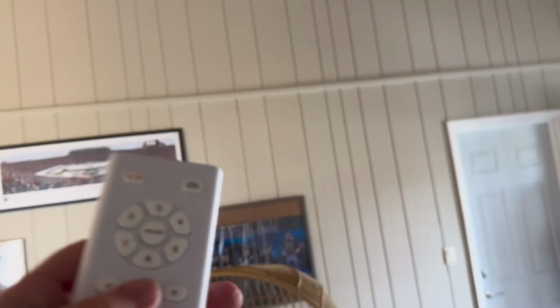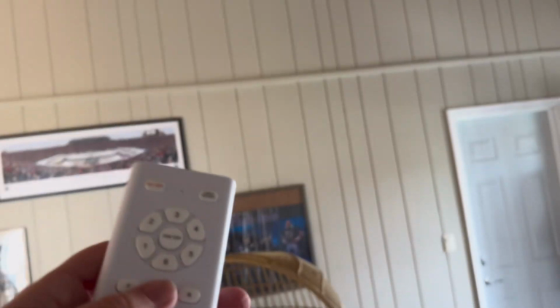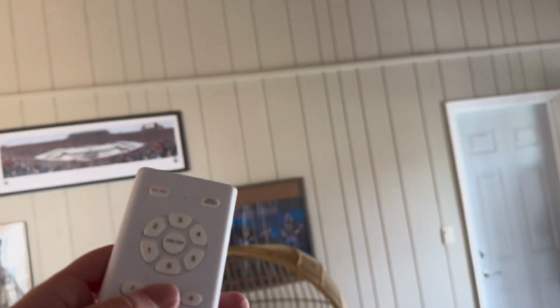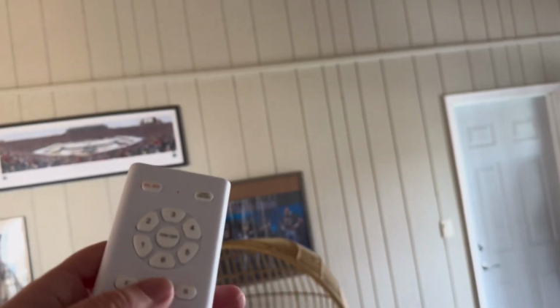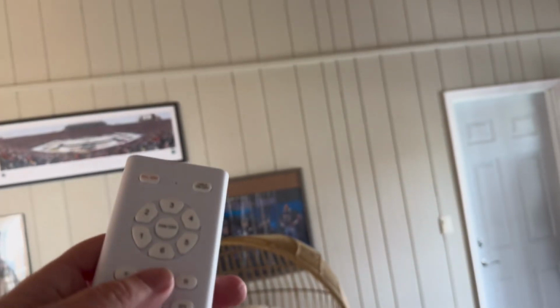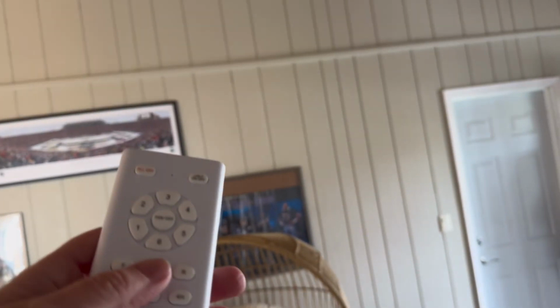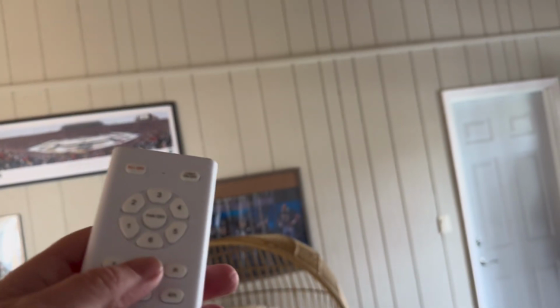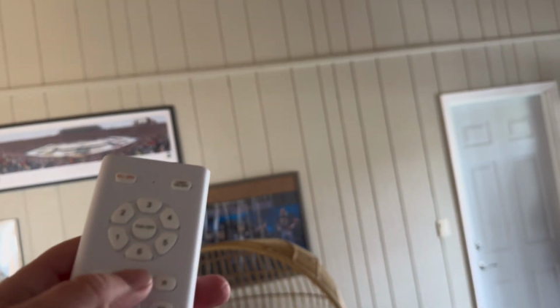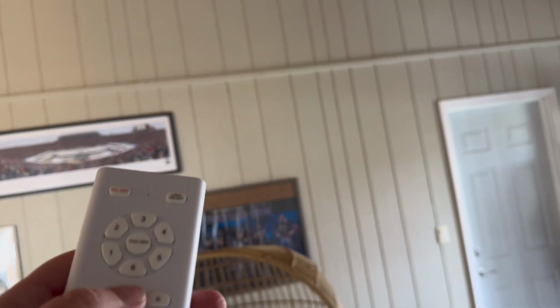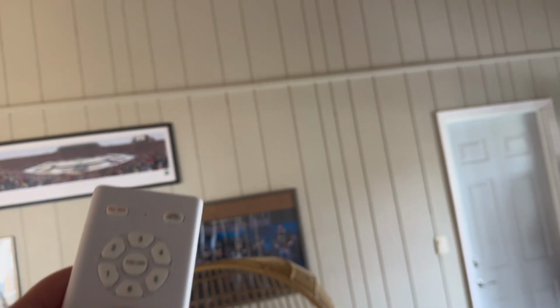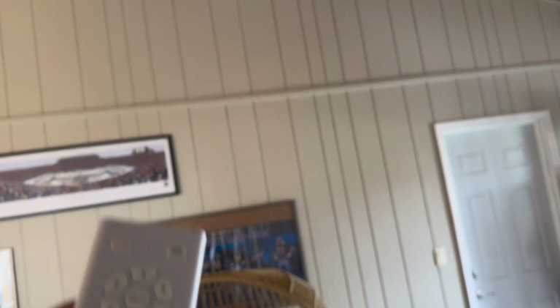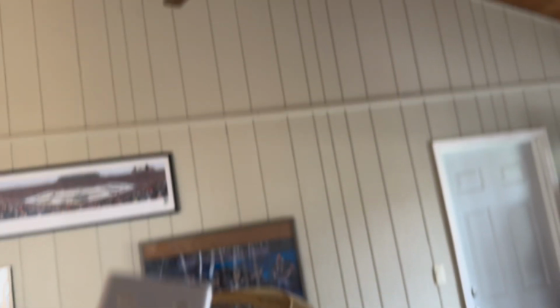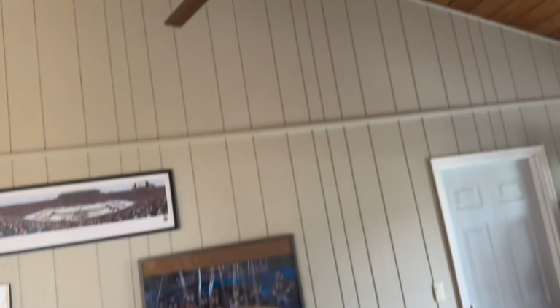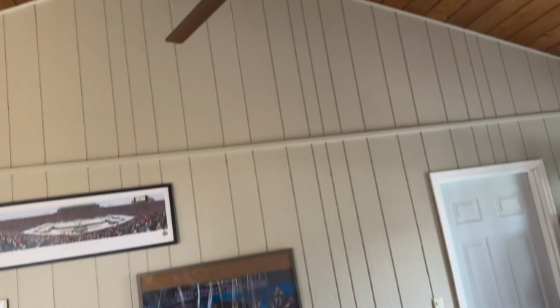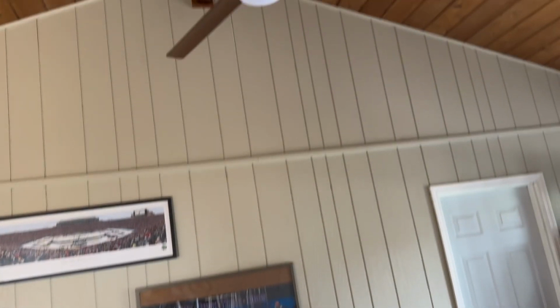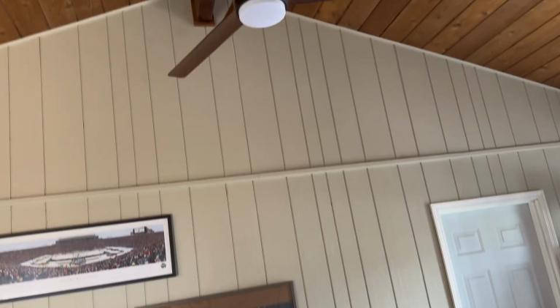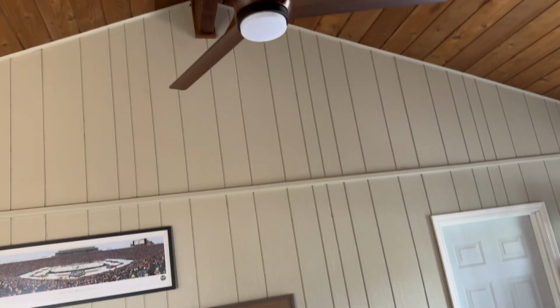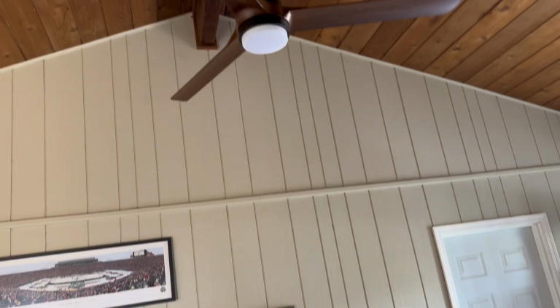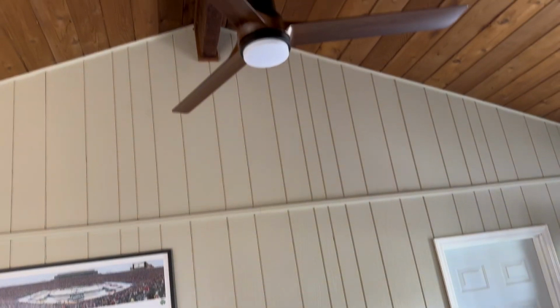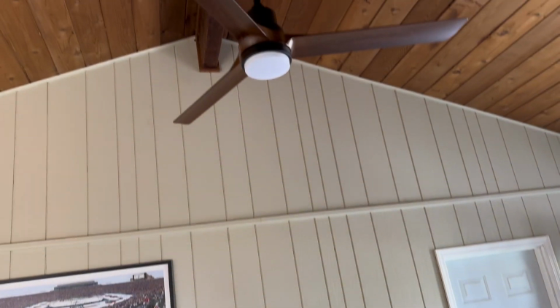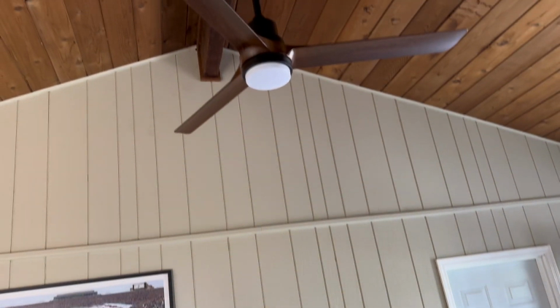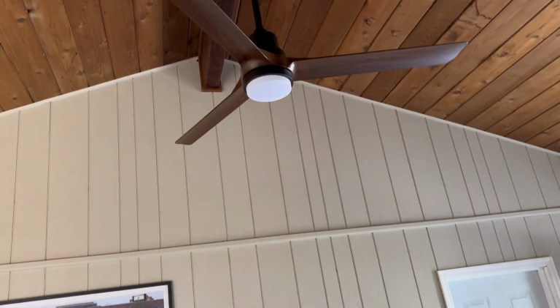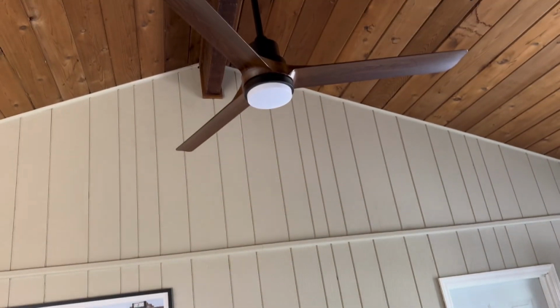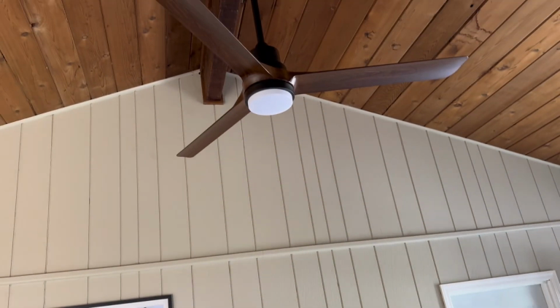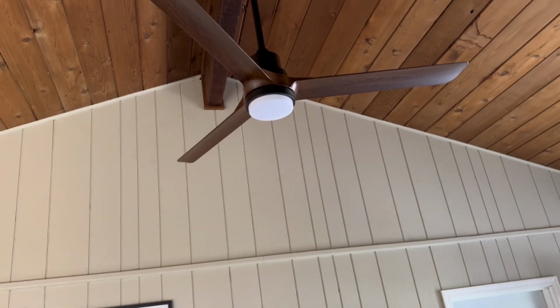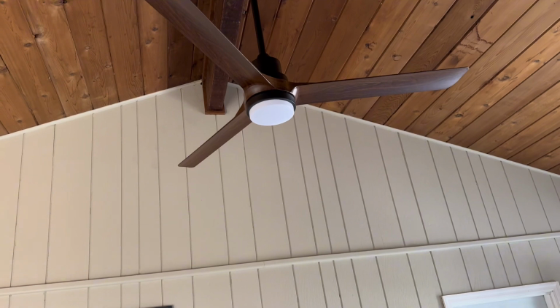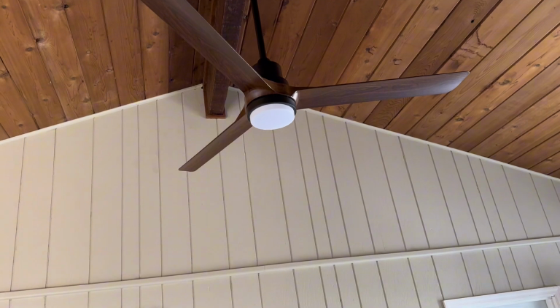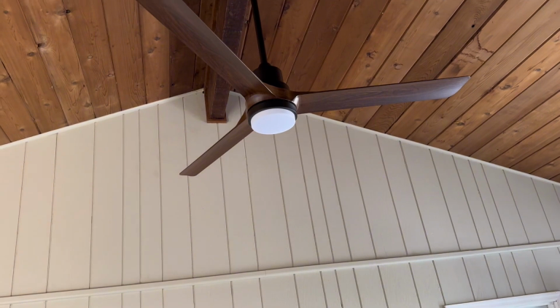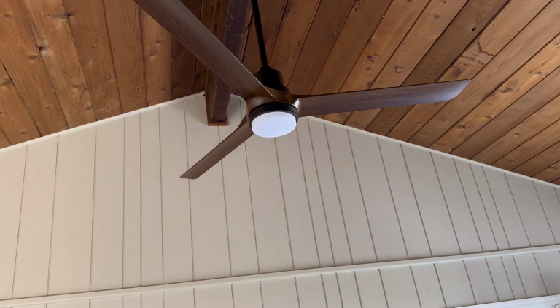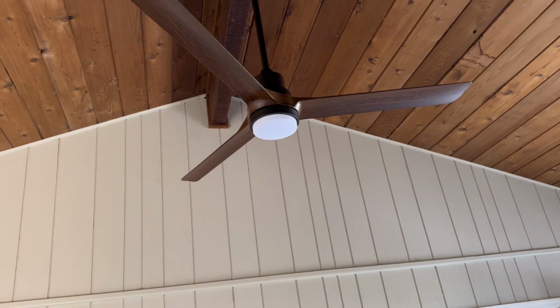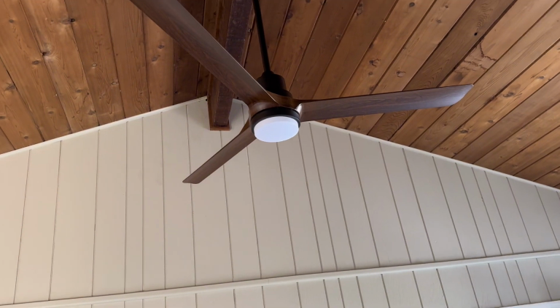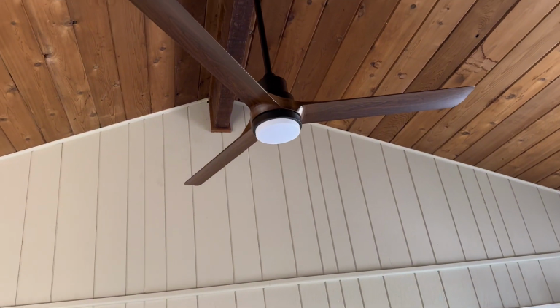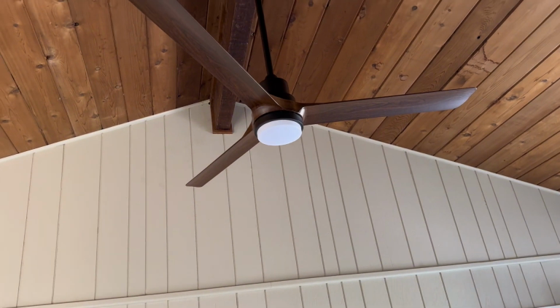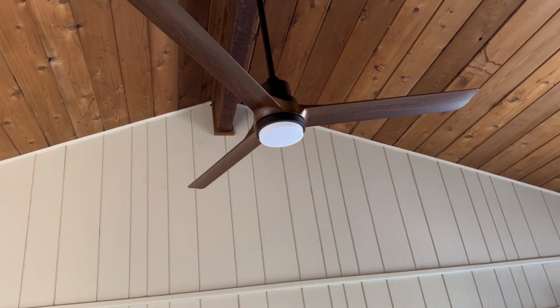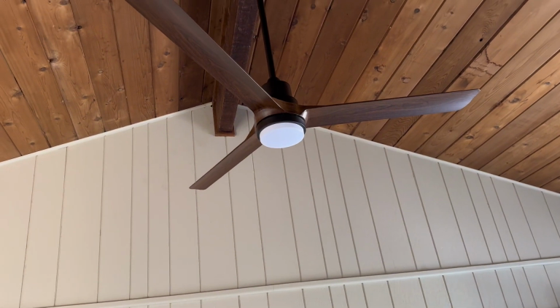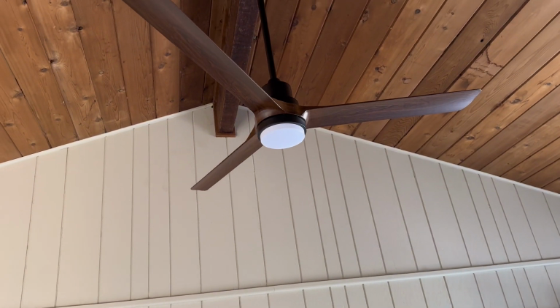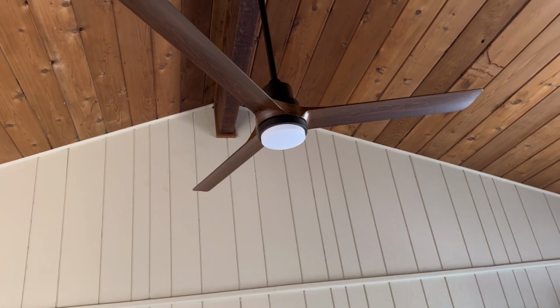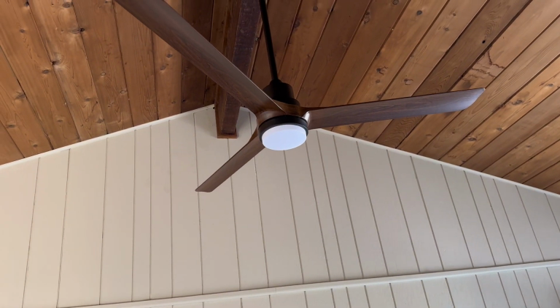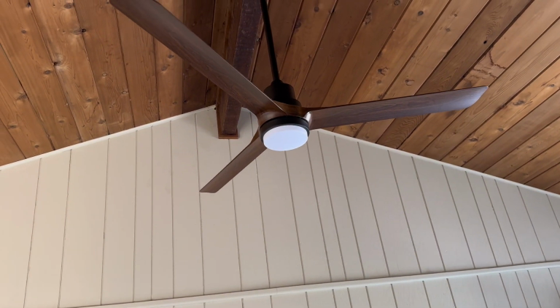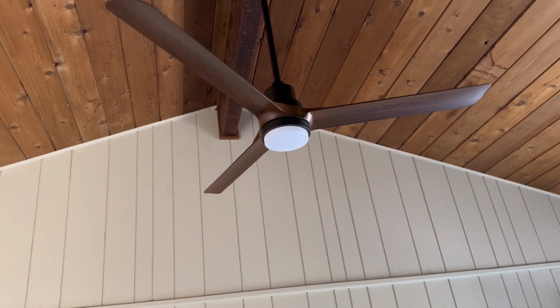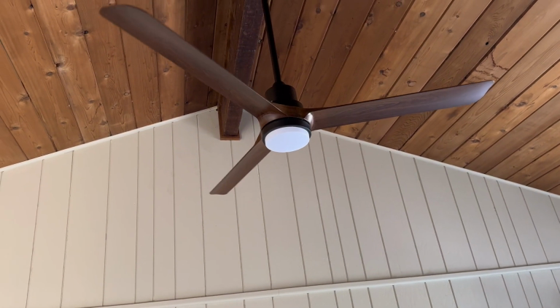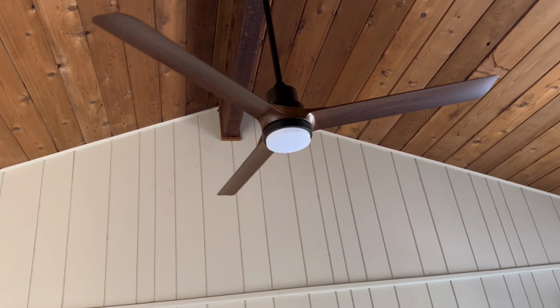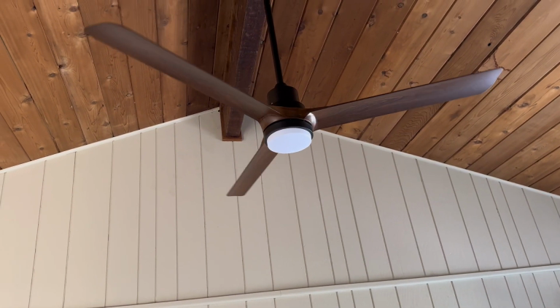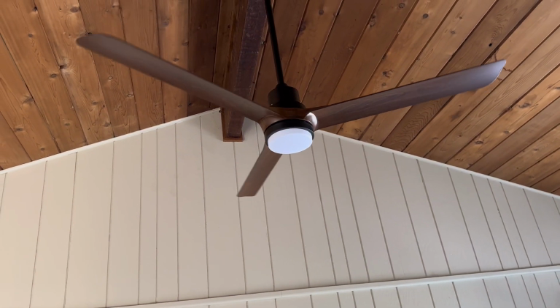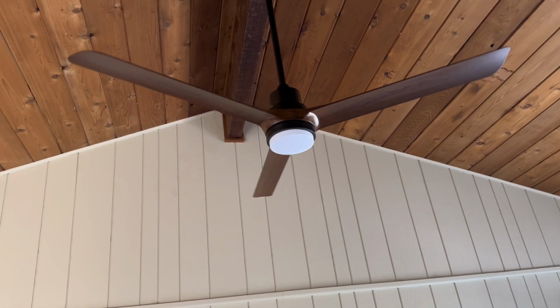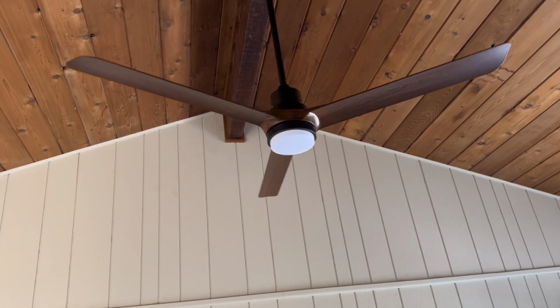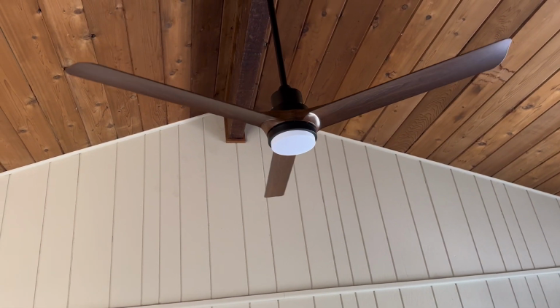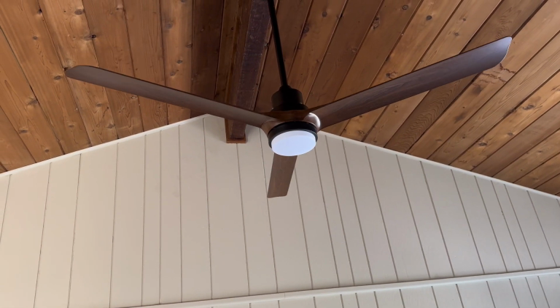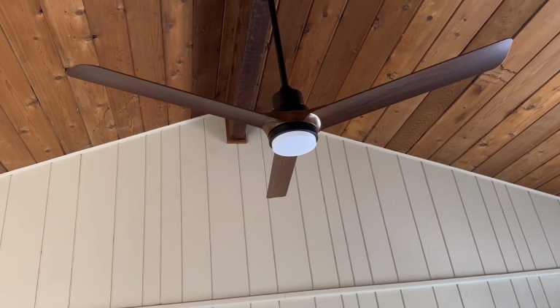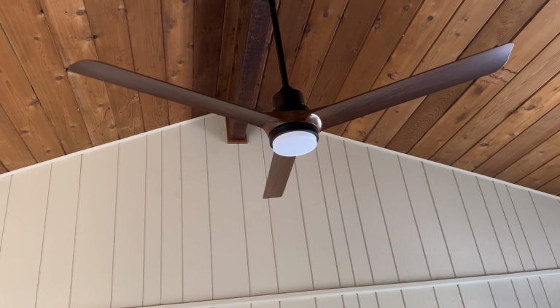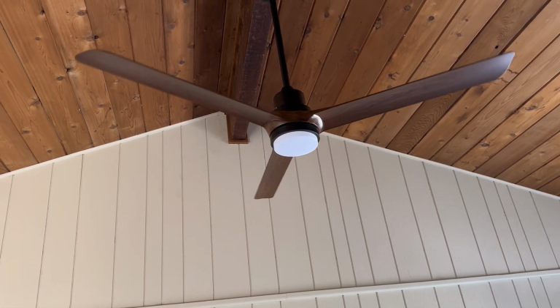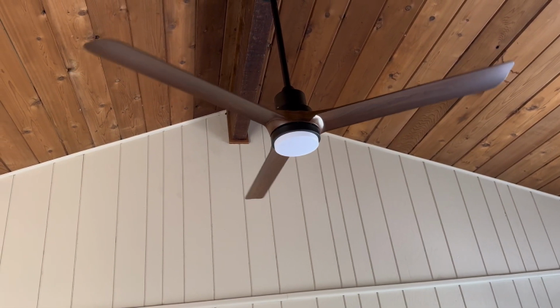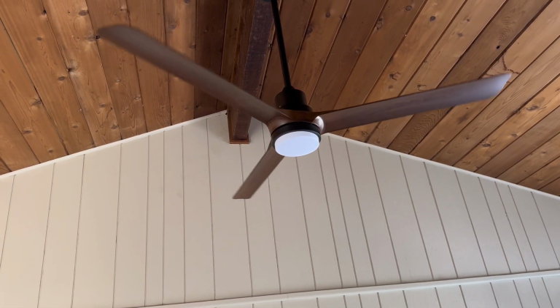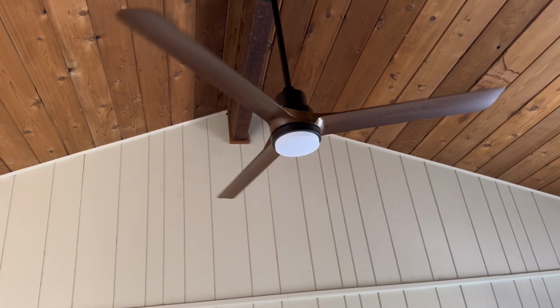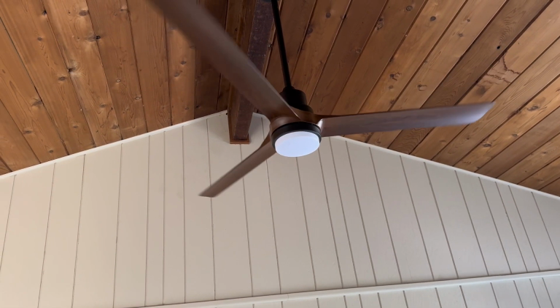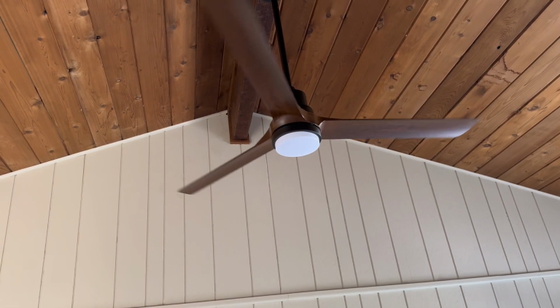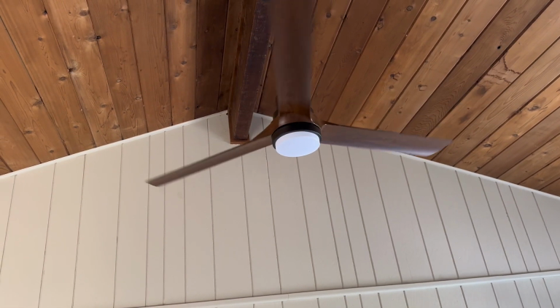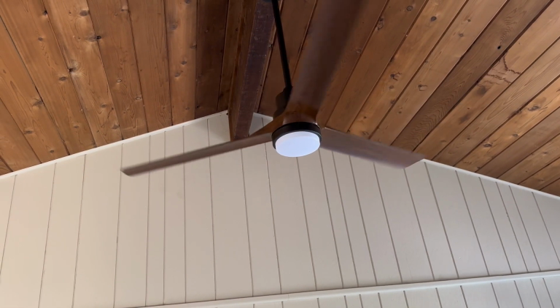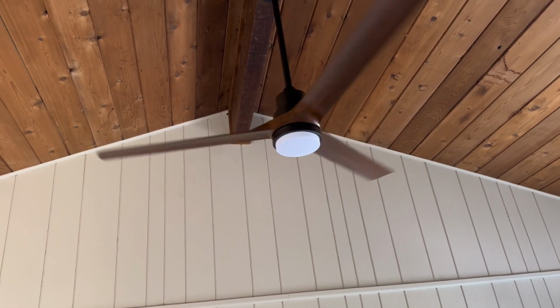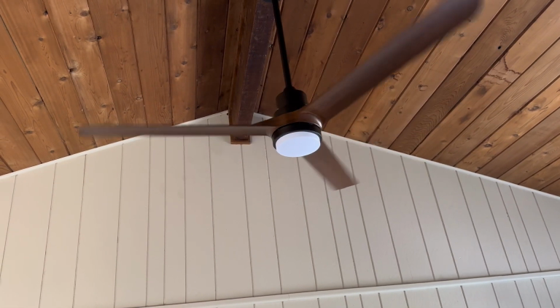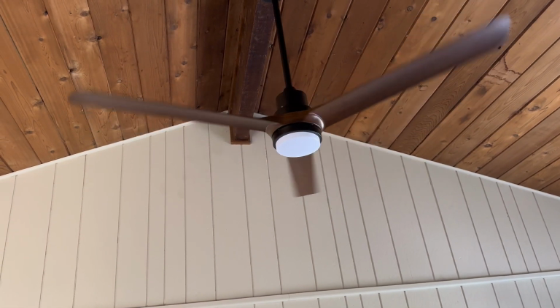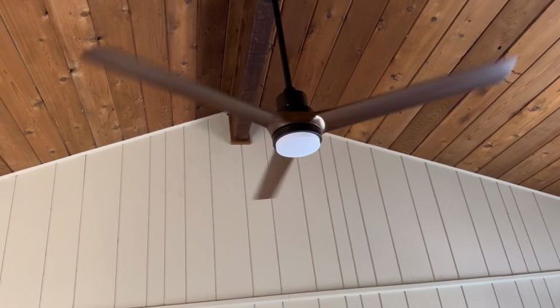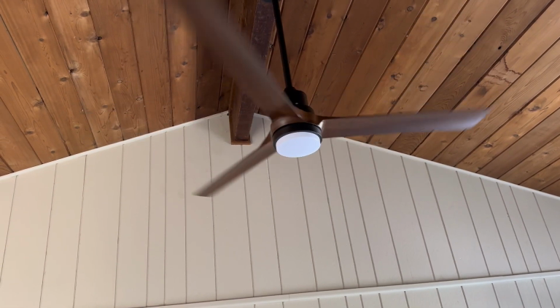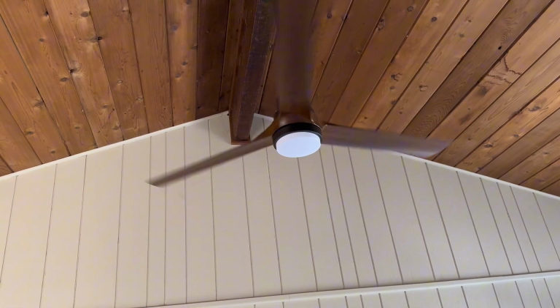With the remote control, the fan will do forward and reverse for summer and winter.